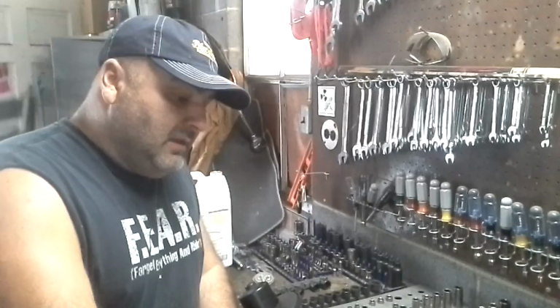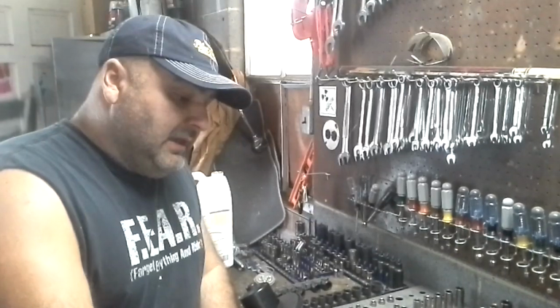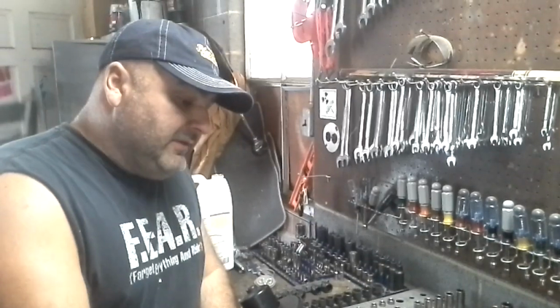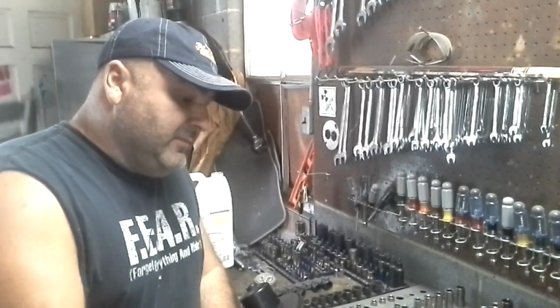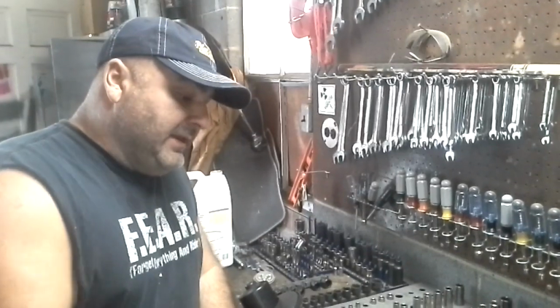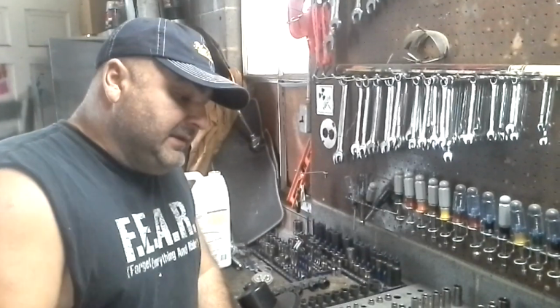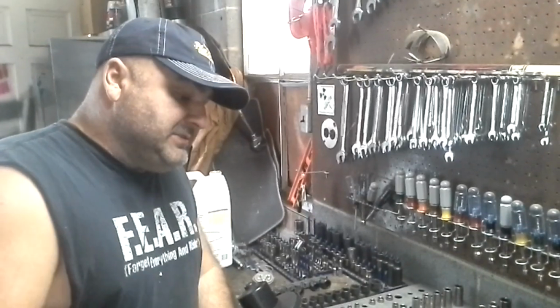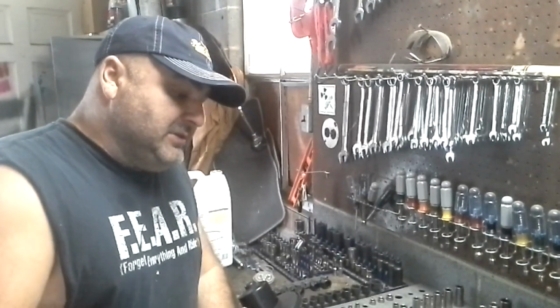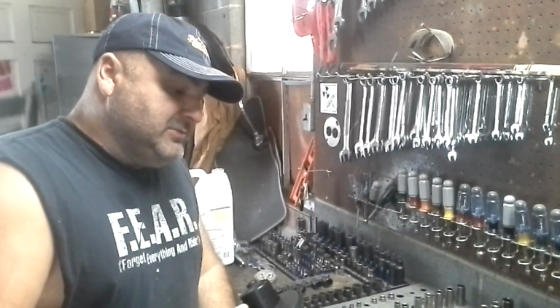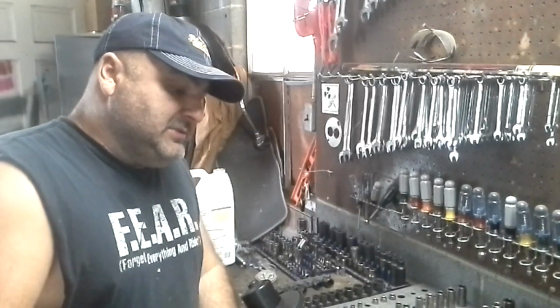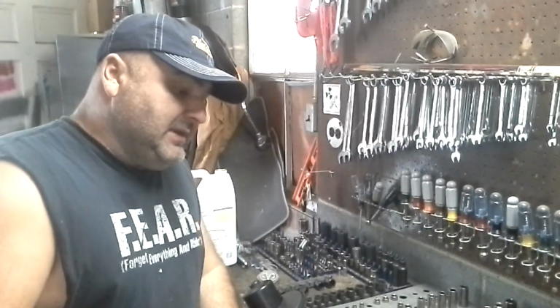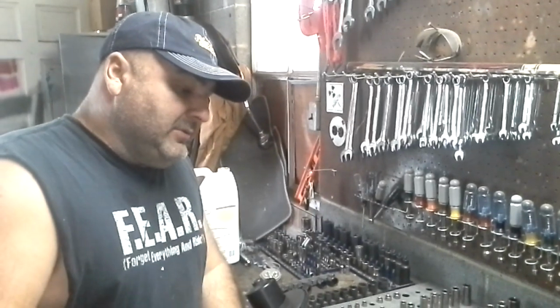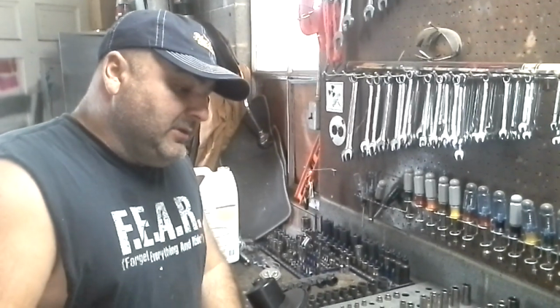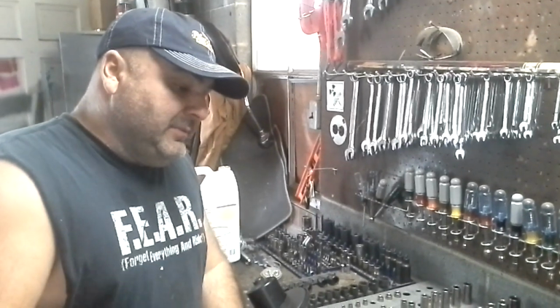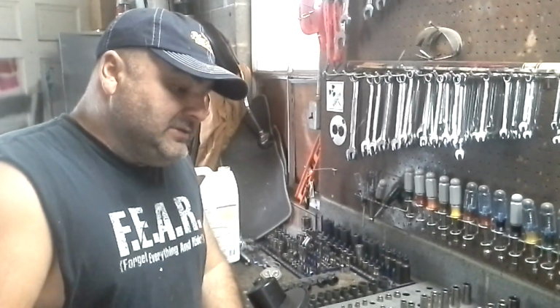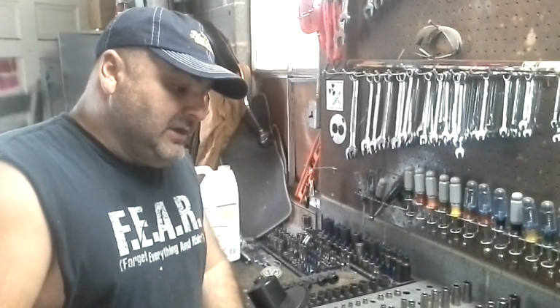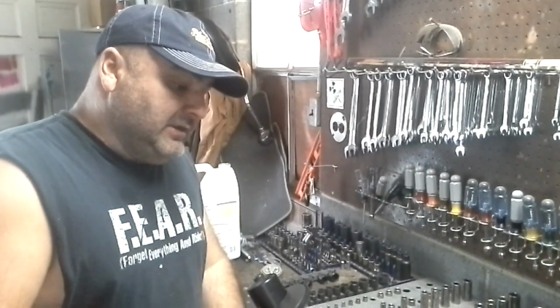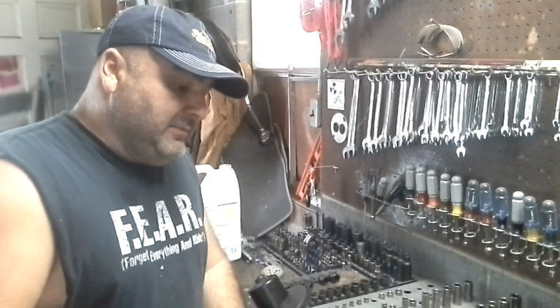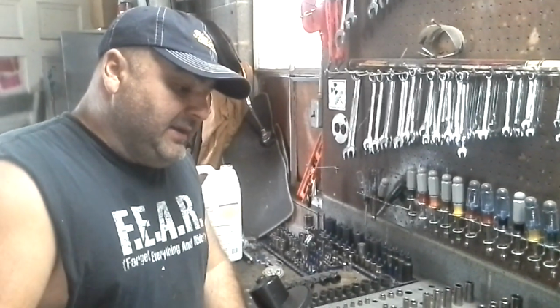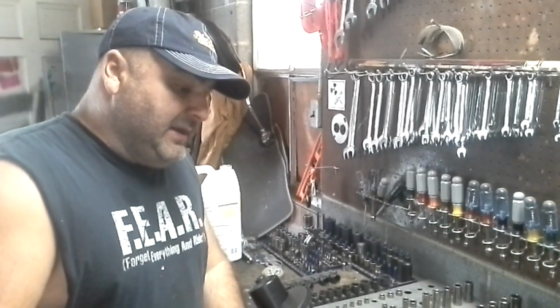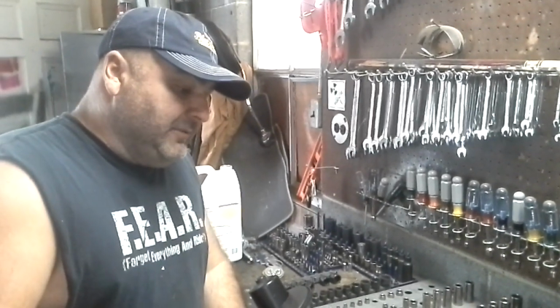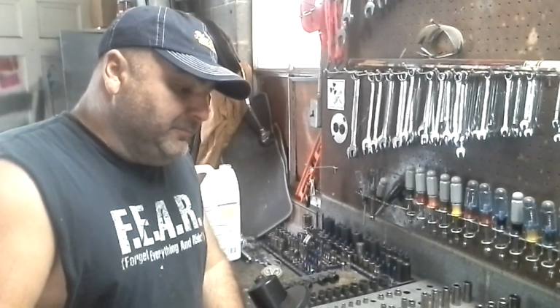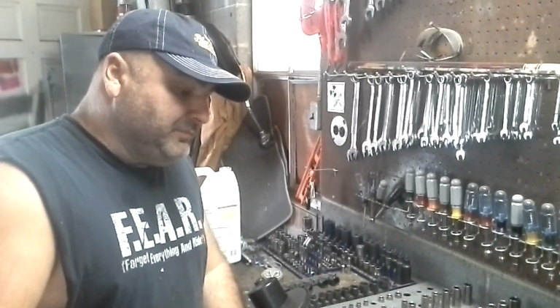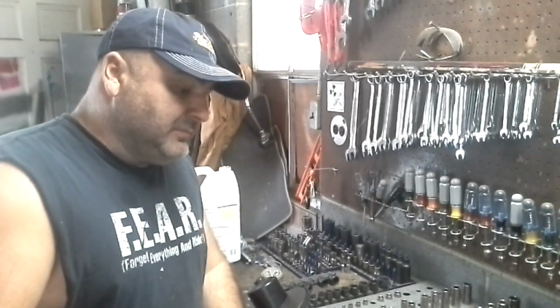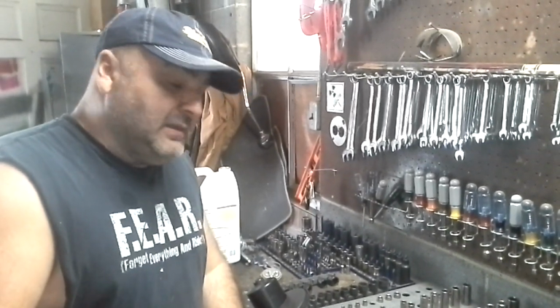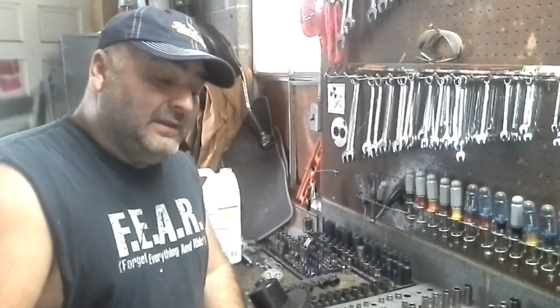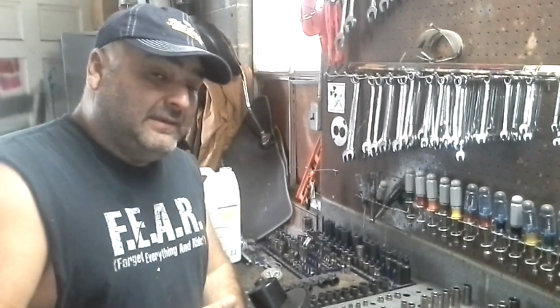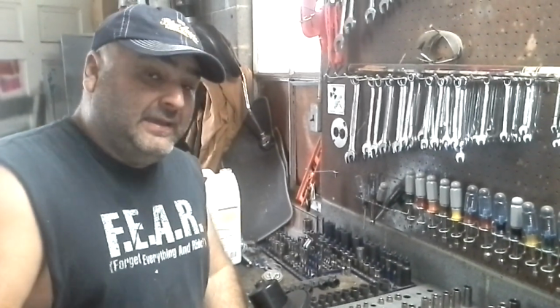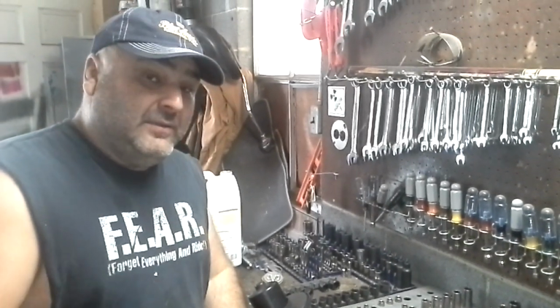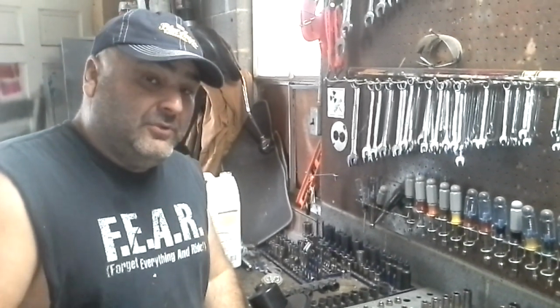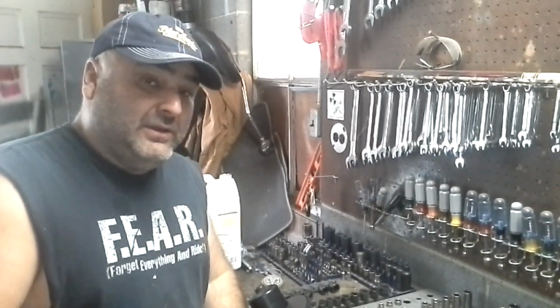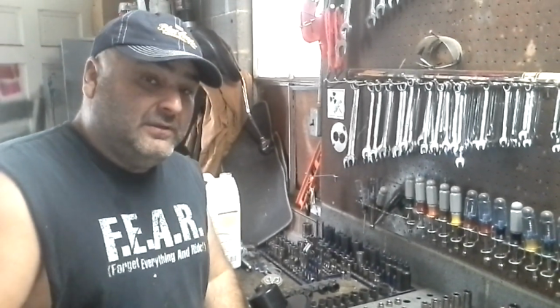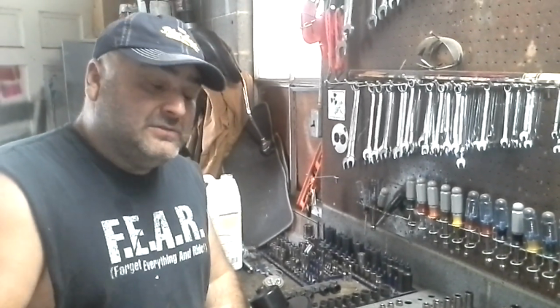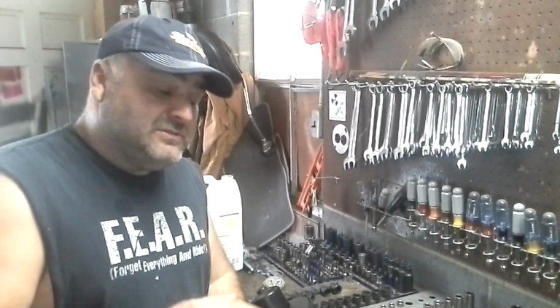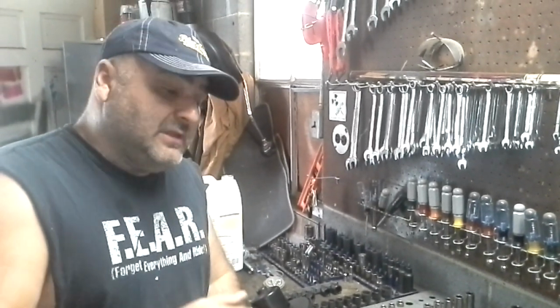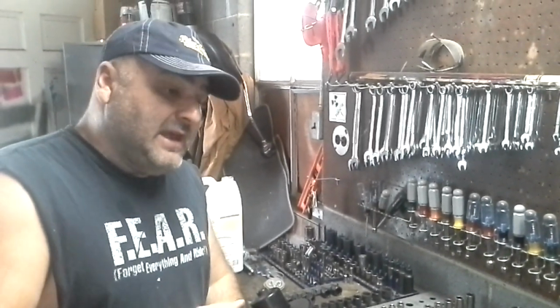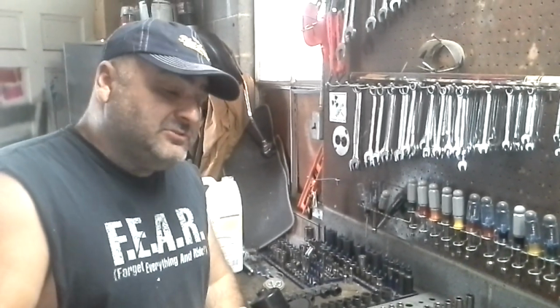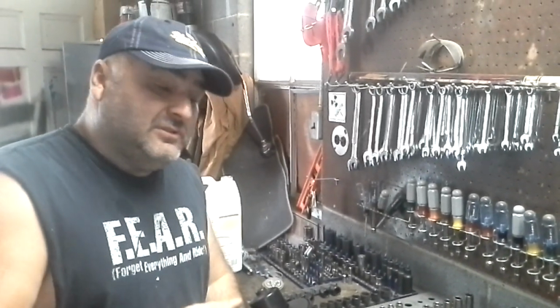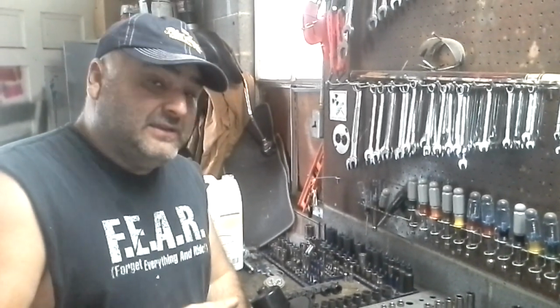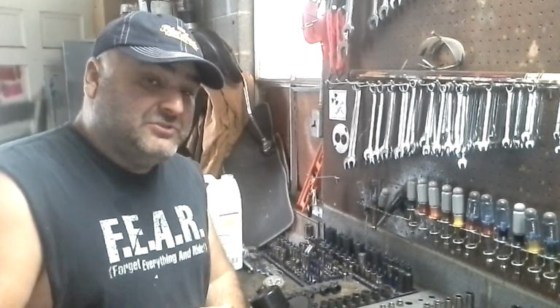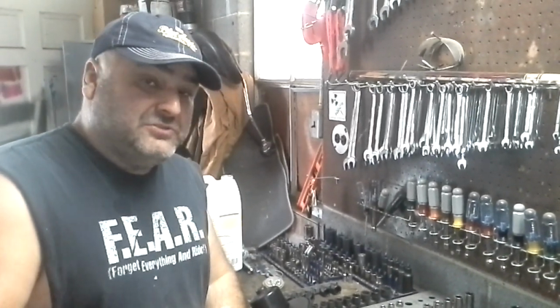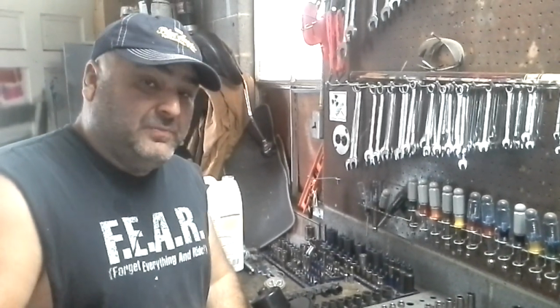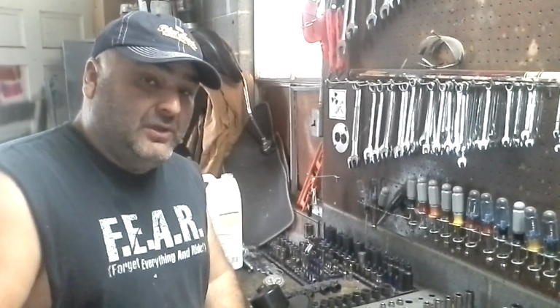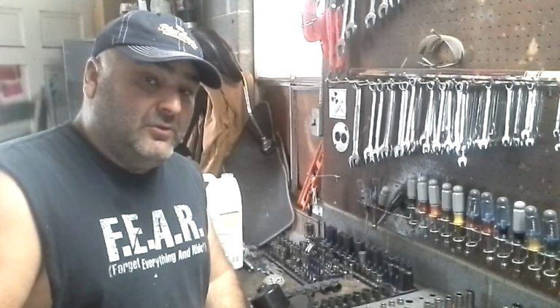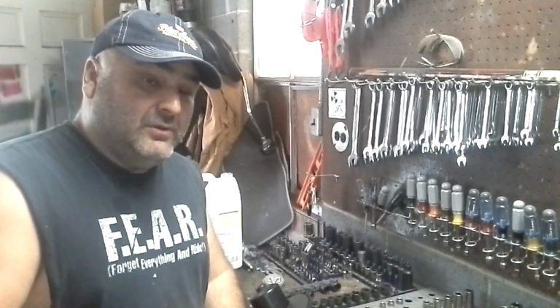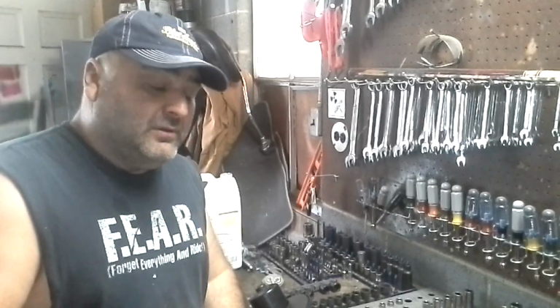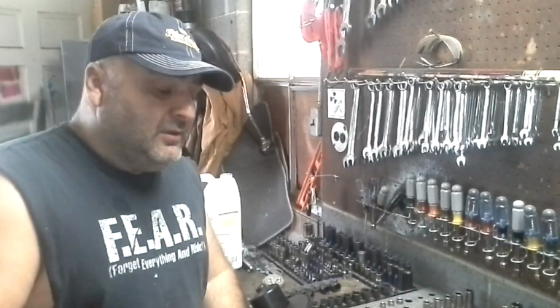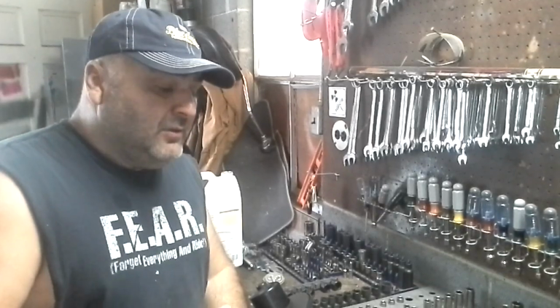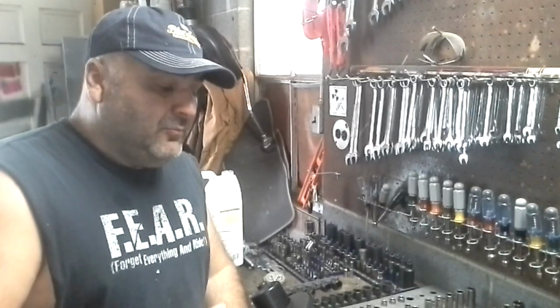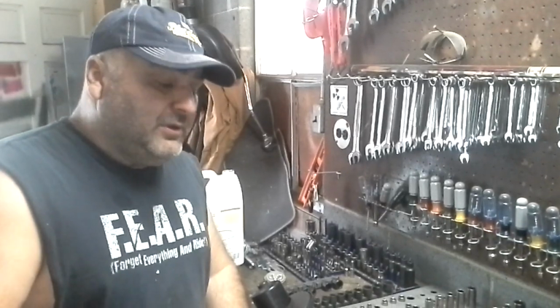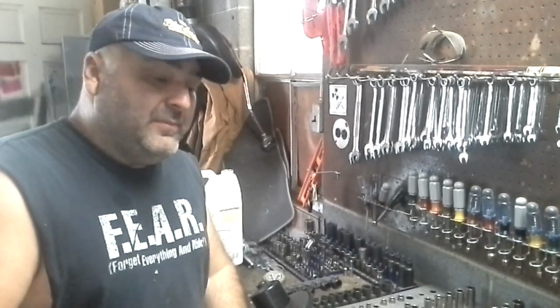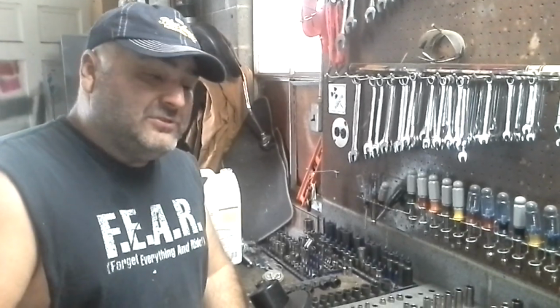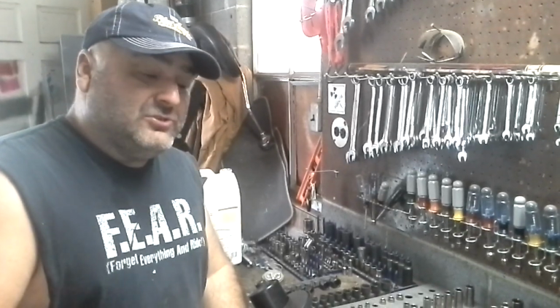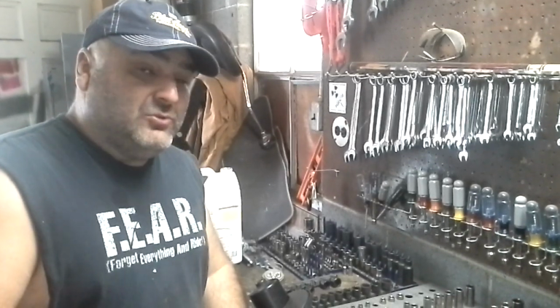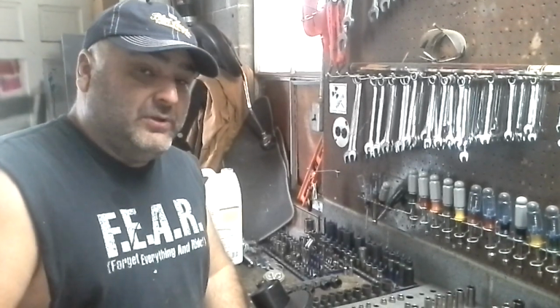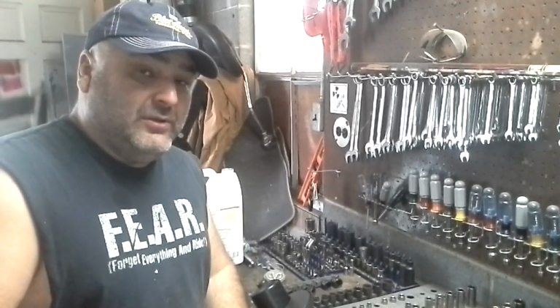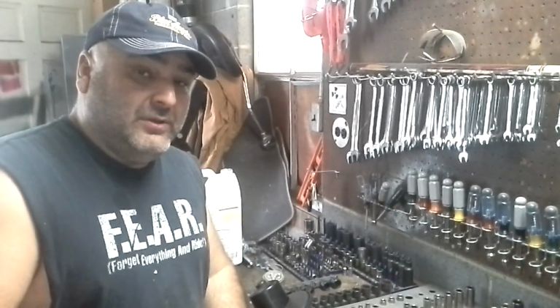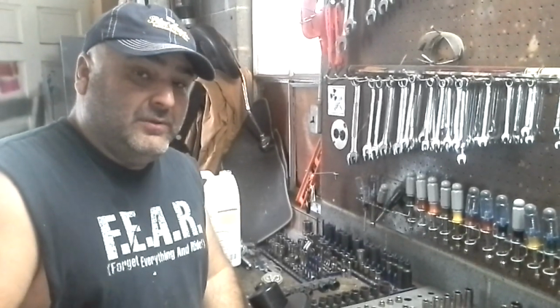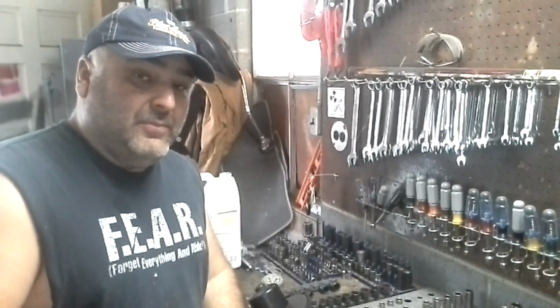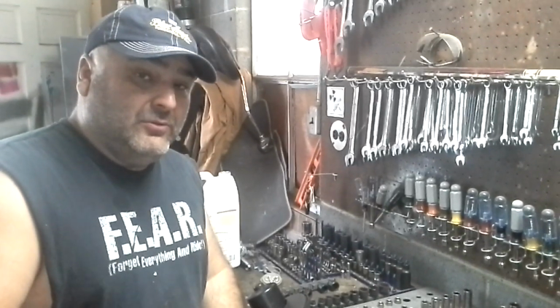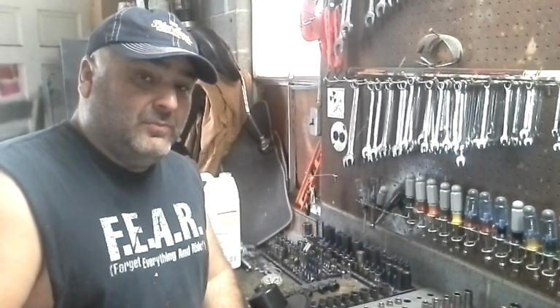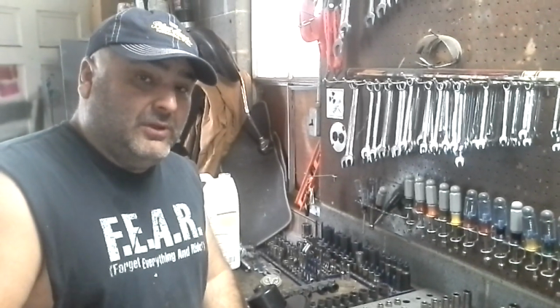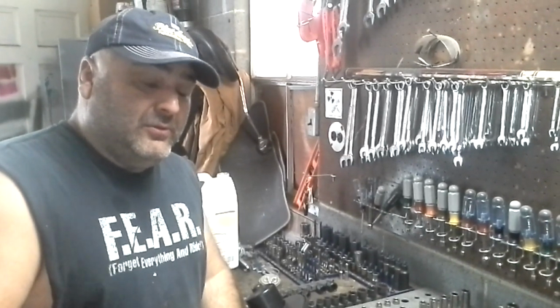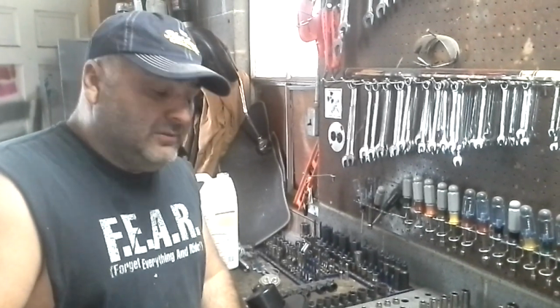Hey everybody, so today we're going to be talking about a Camry slash Lexus blower — pretty much a Toyota motor blower.